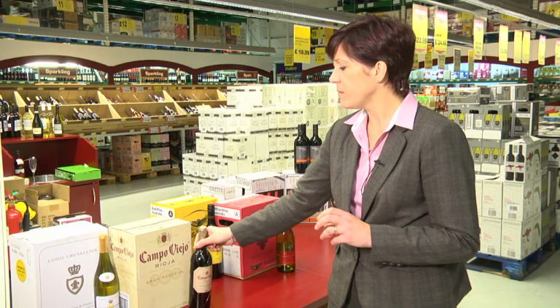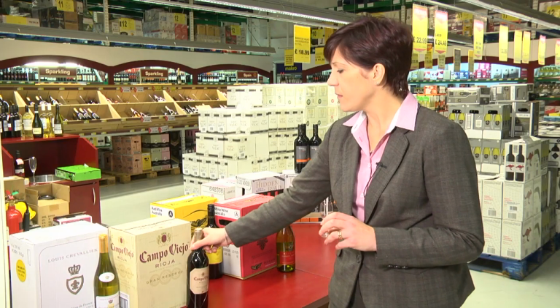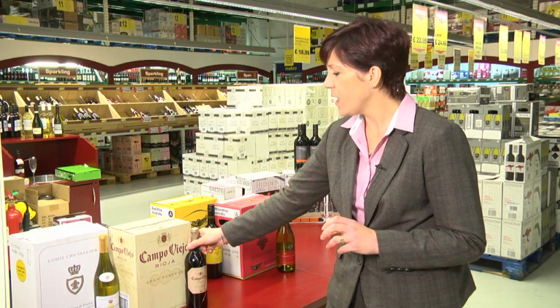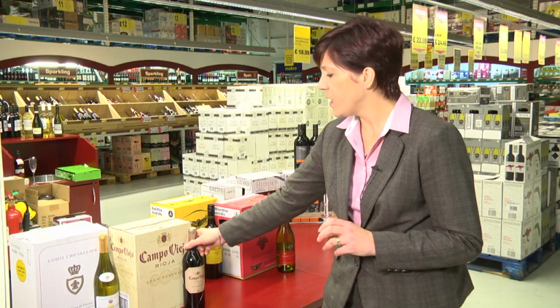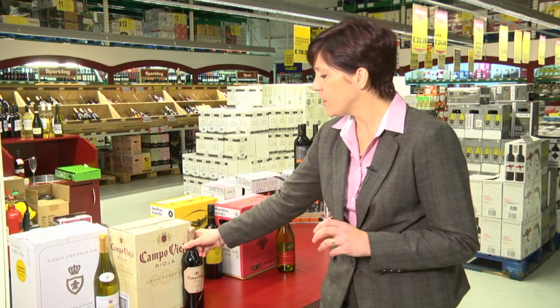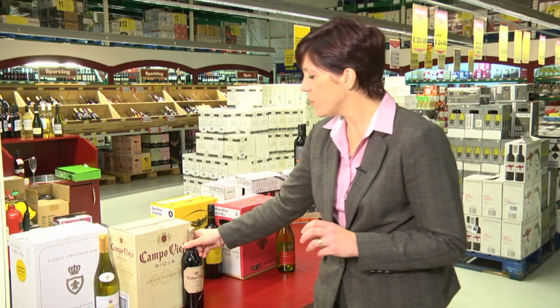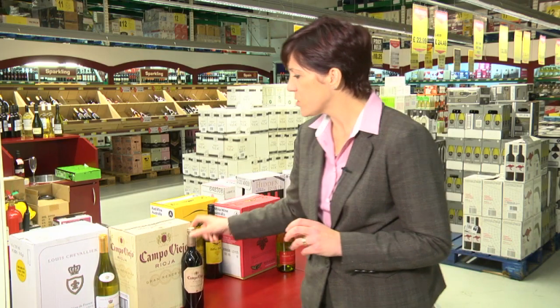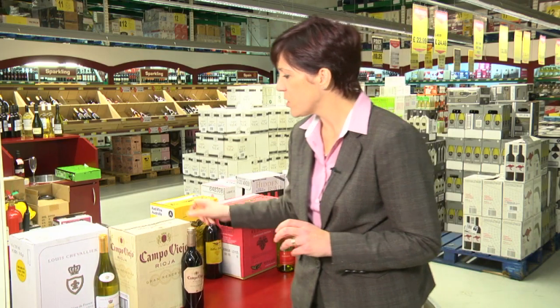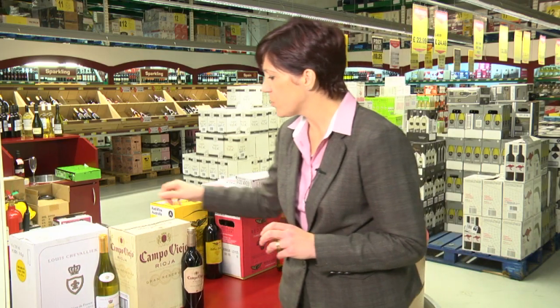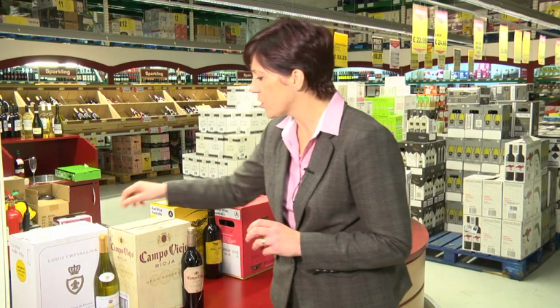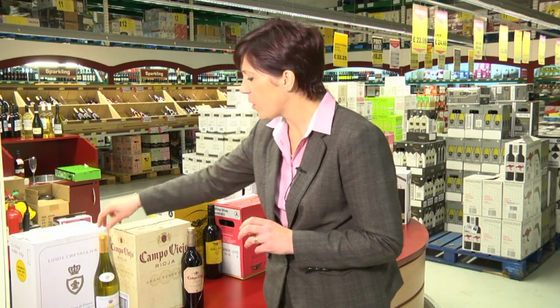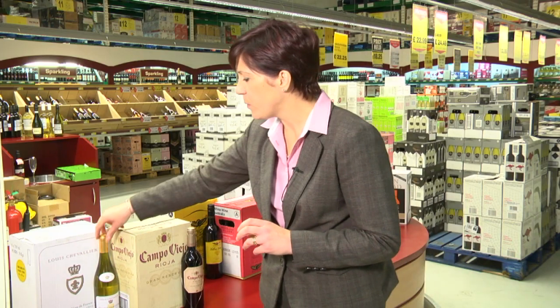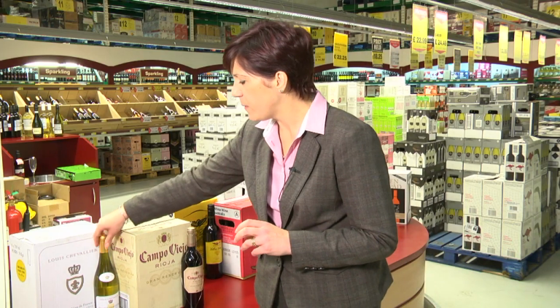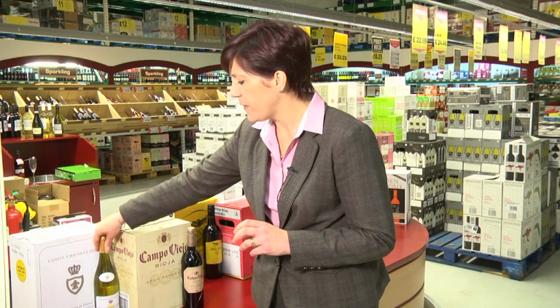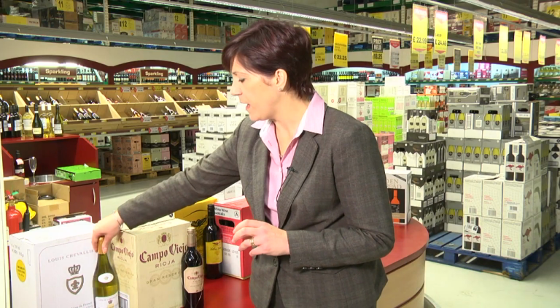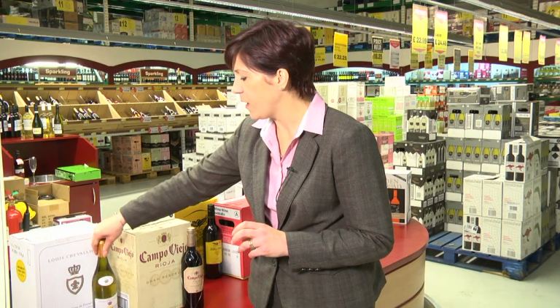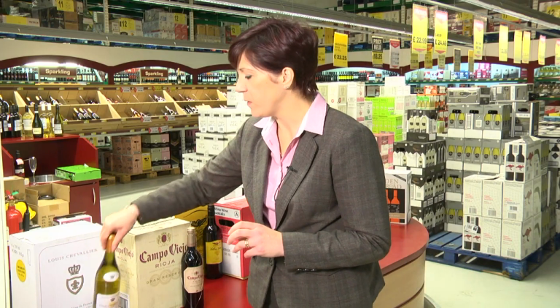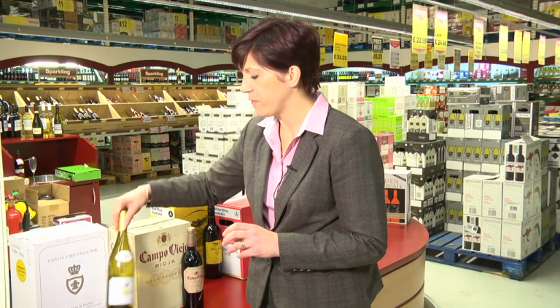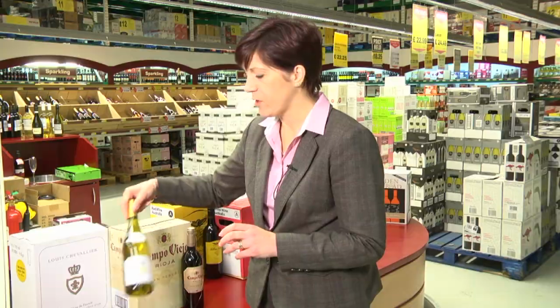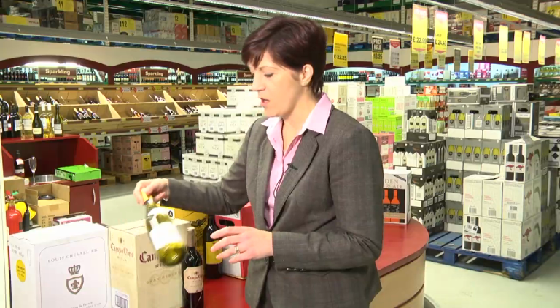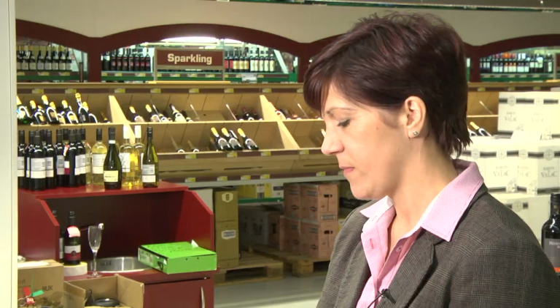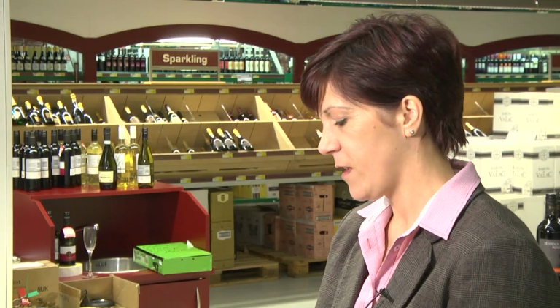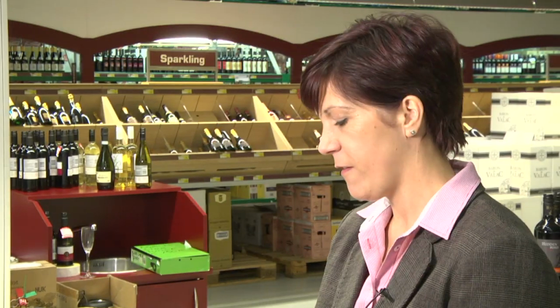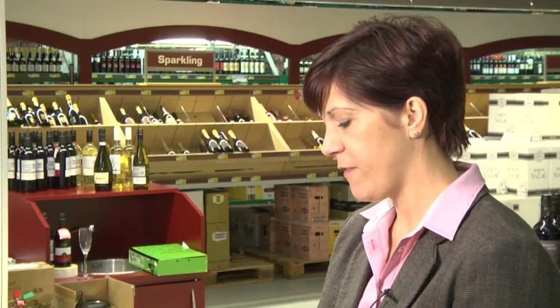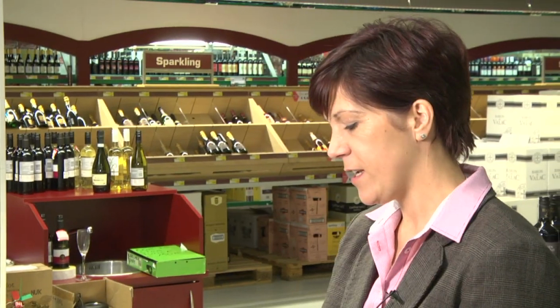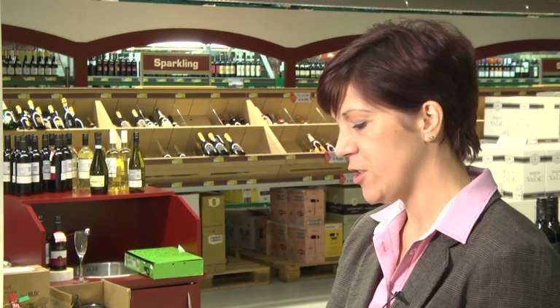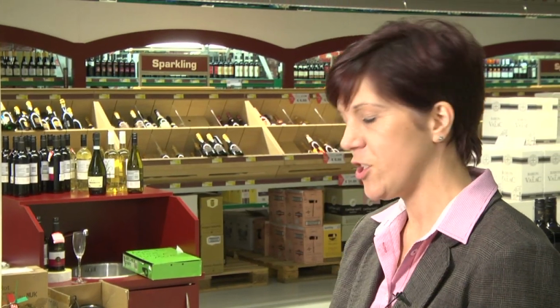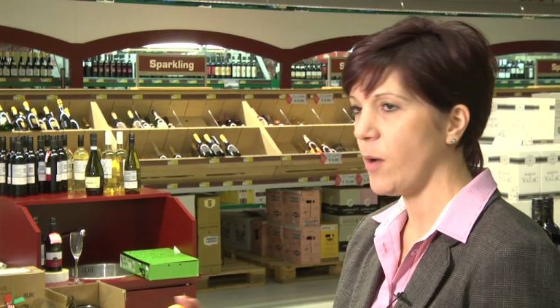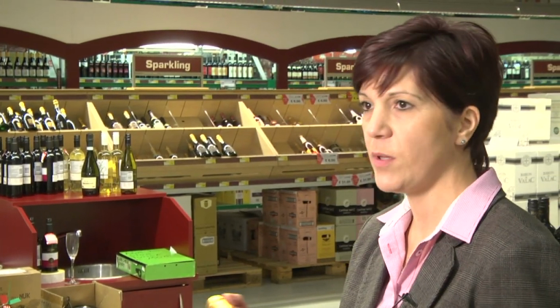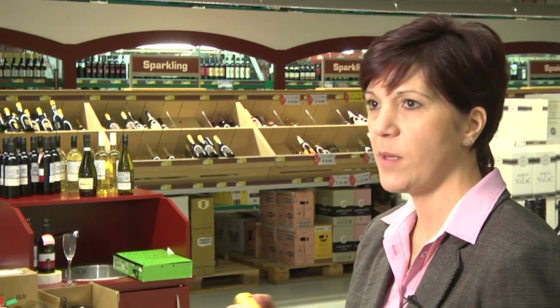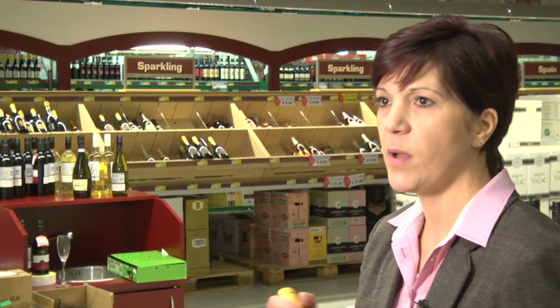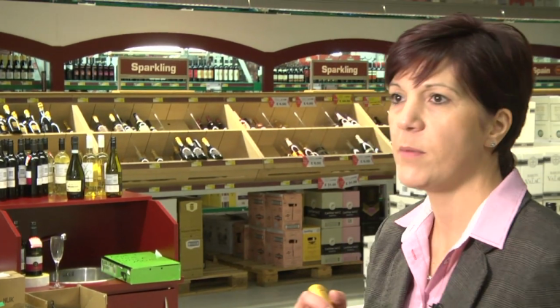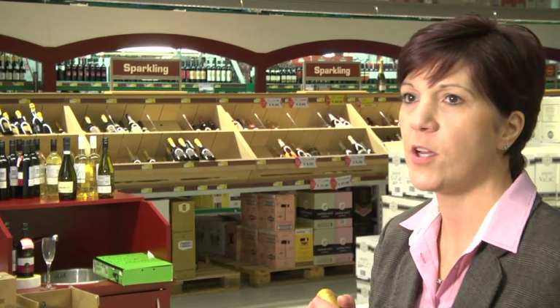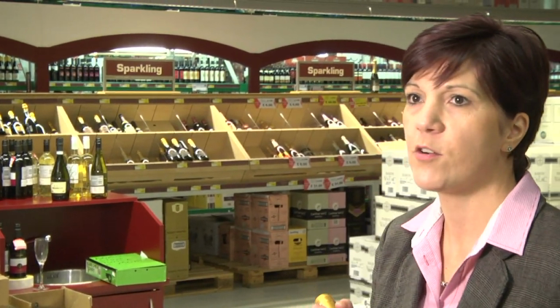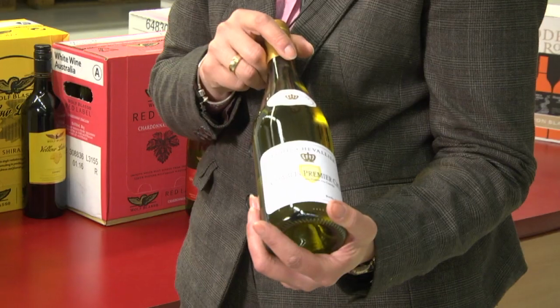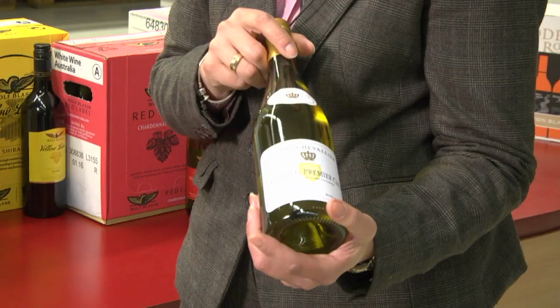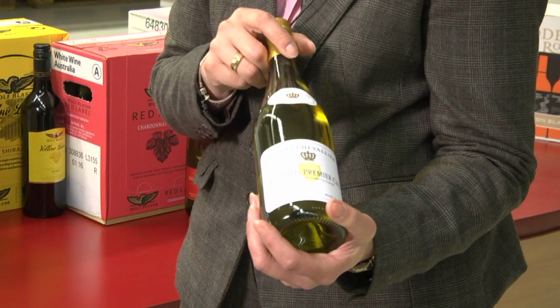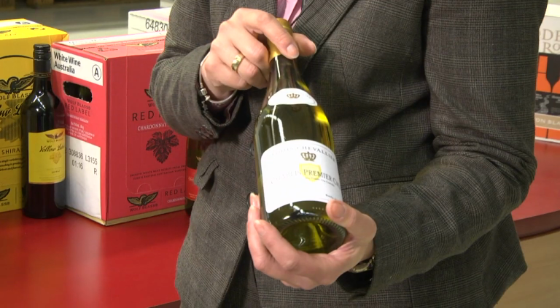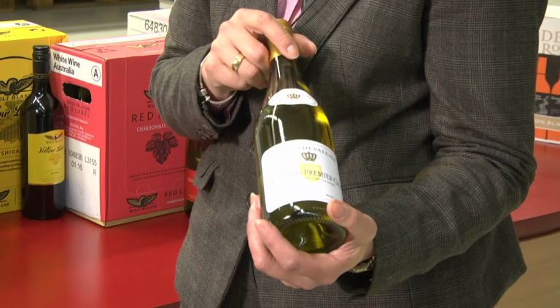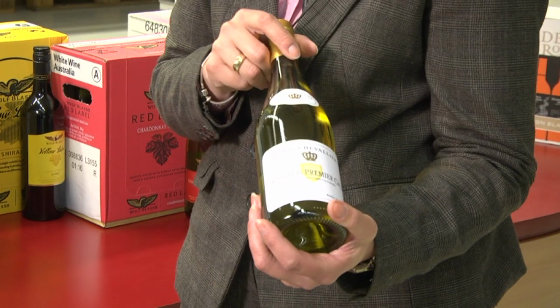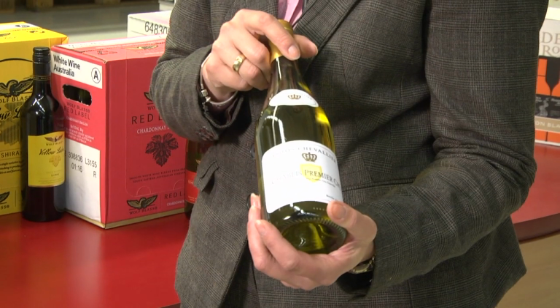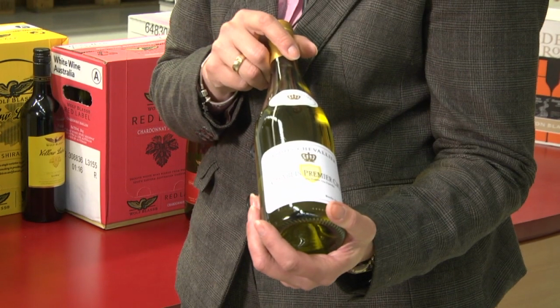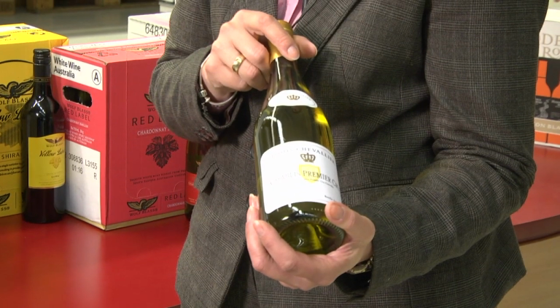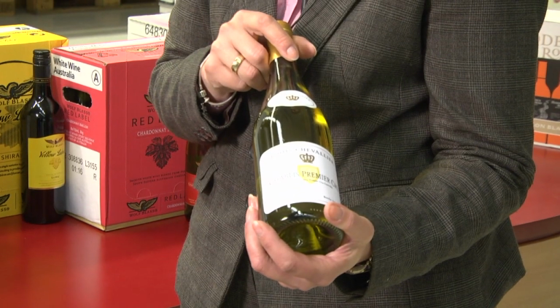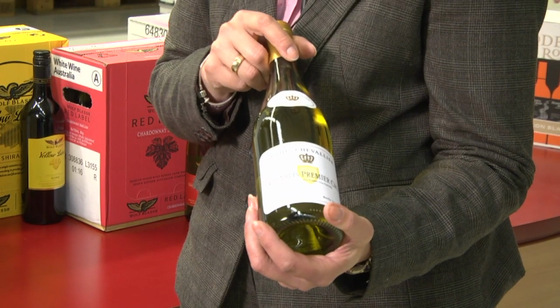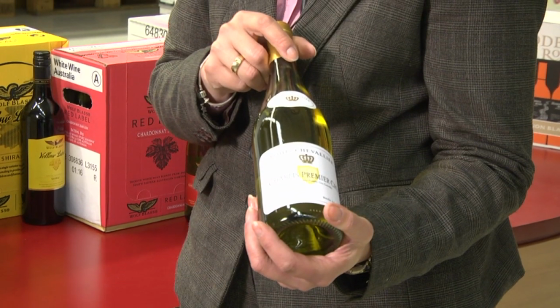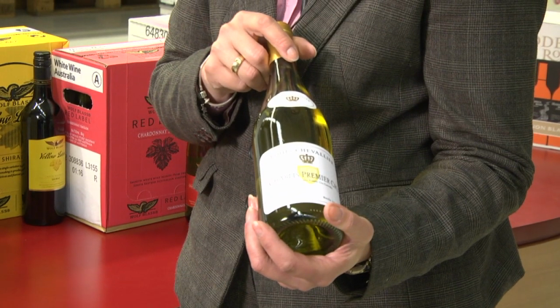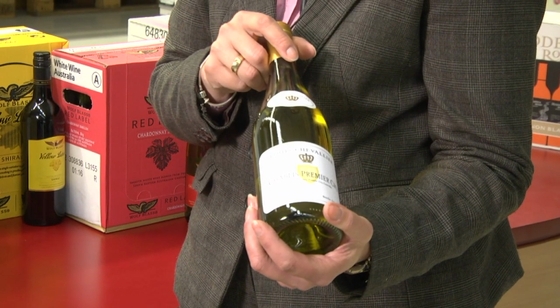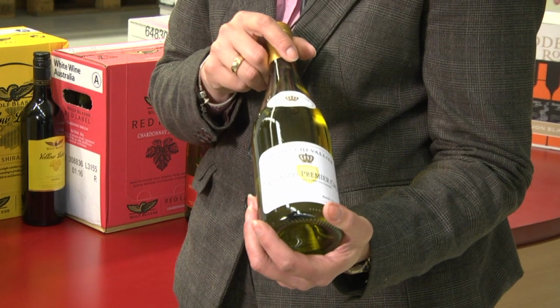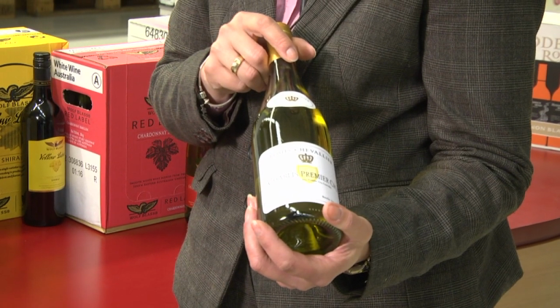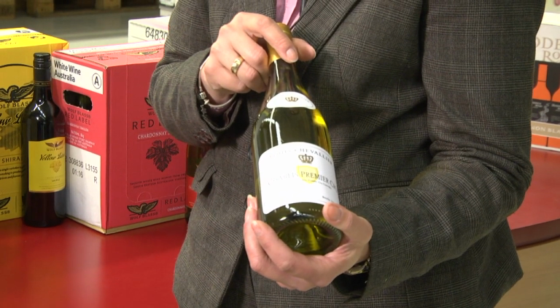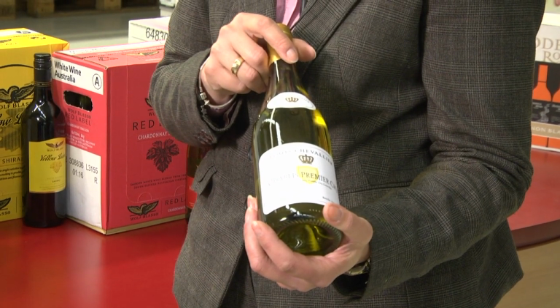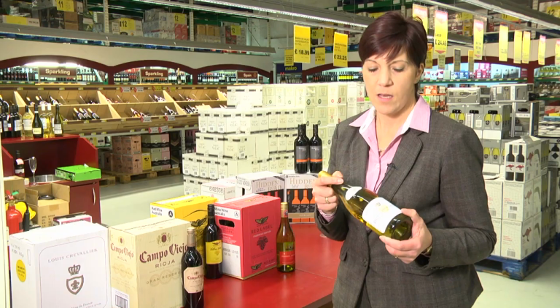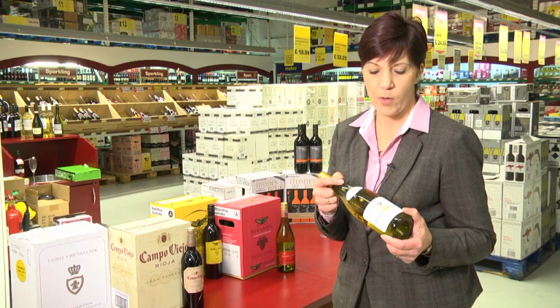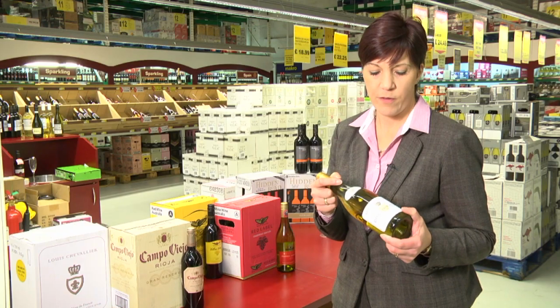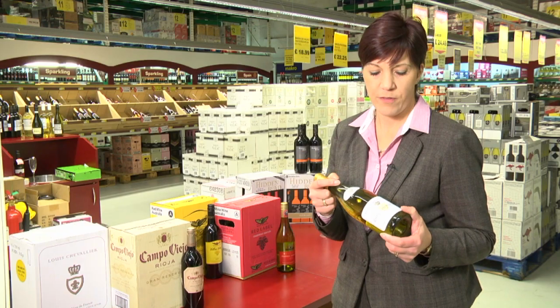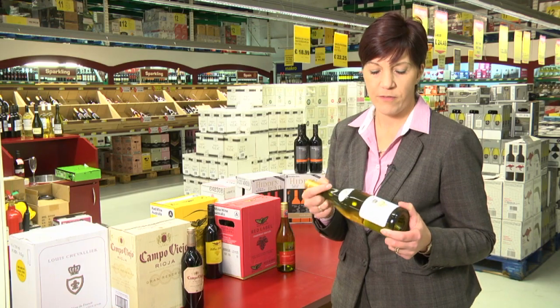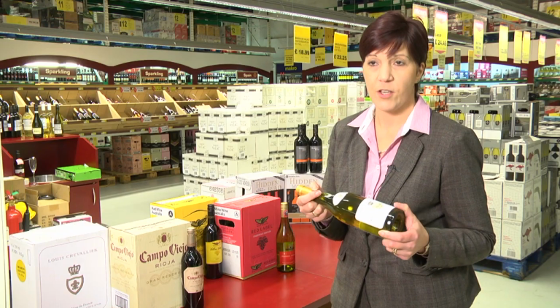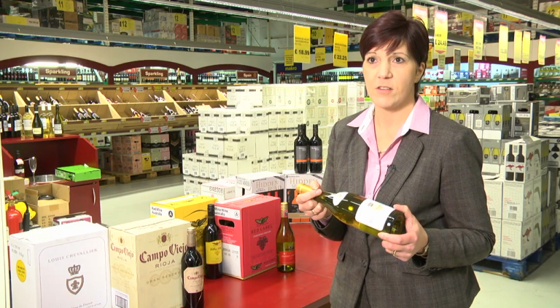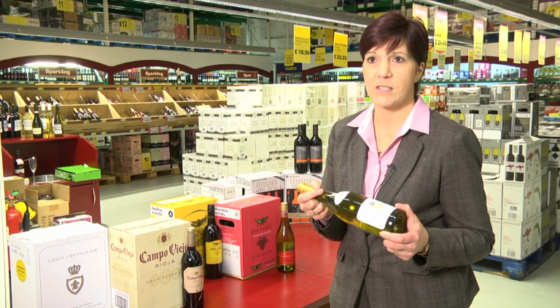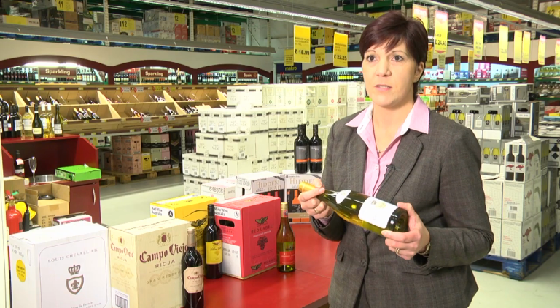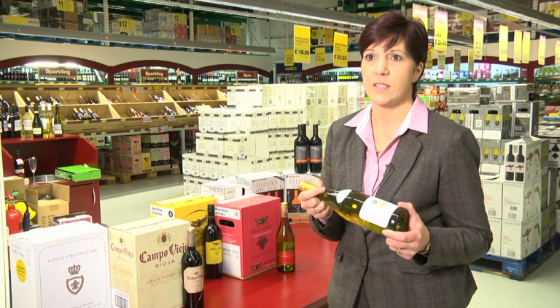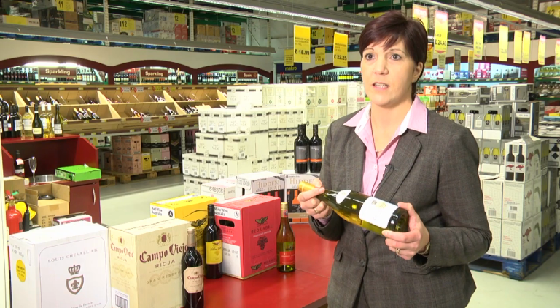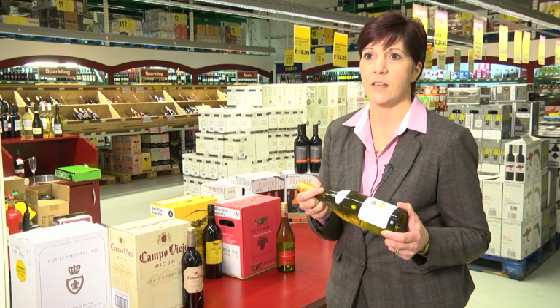To complement that, we've got a French Chablis Premier Cru, which is a fantastic wine as well — perfect for your Christmas dinner.